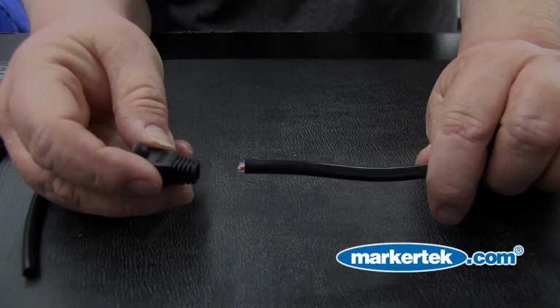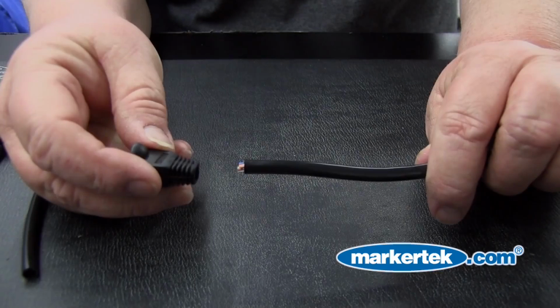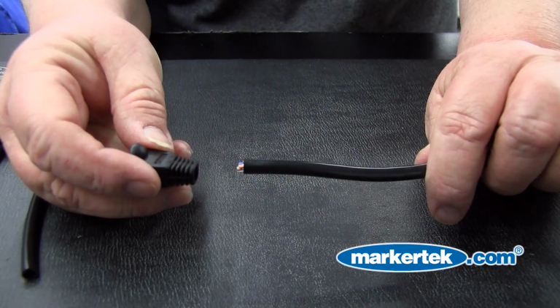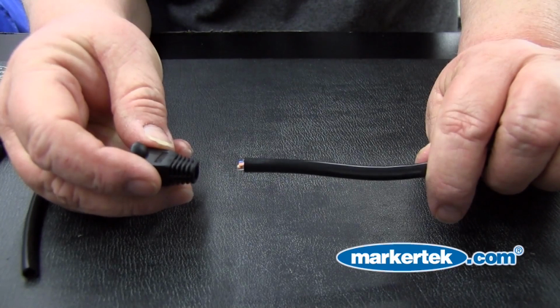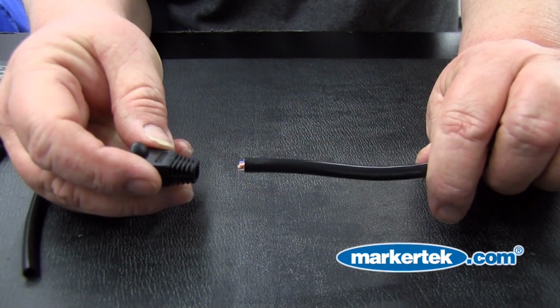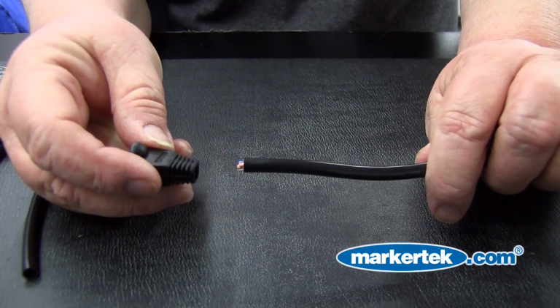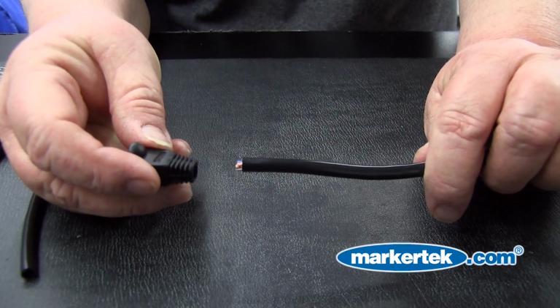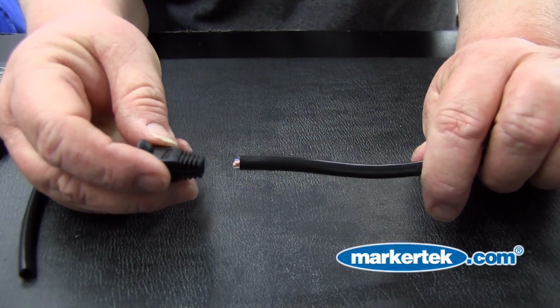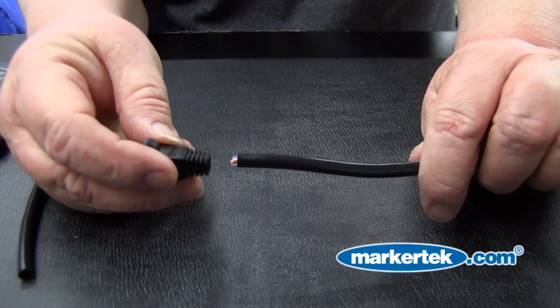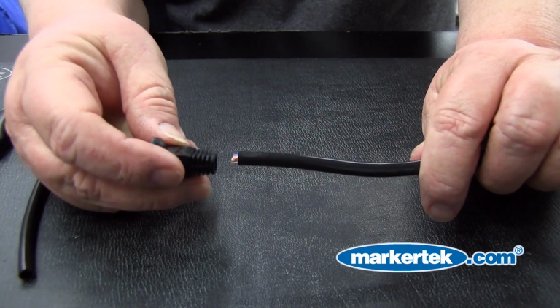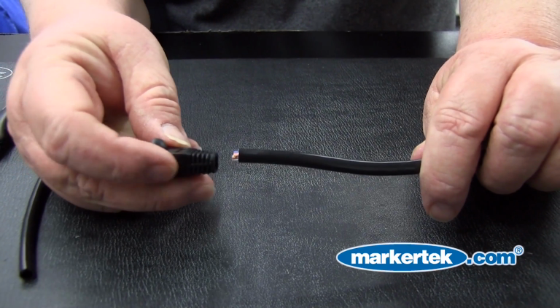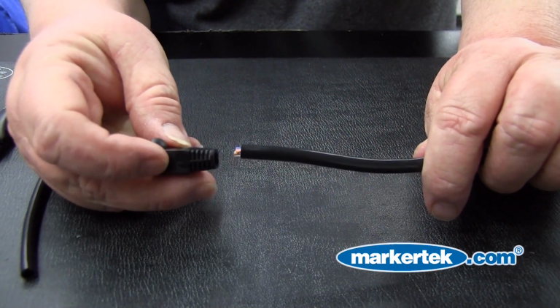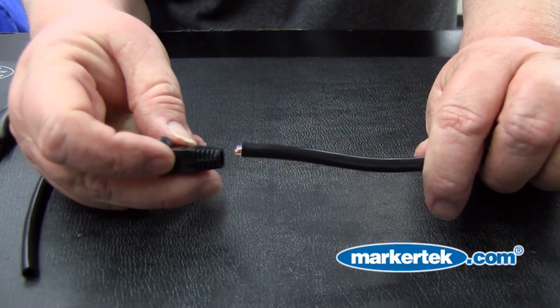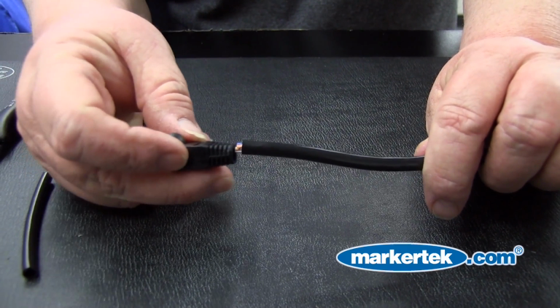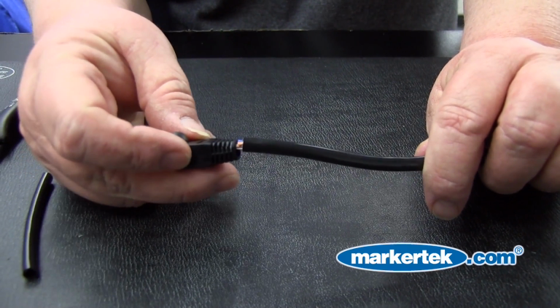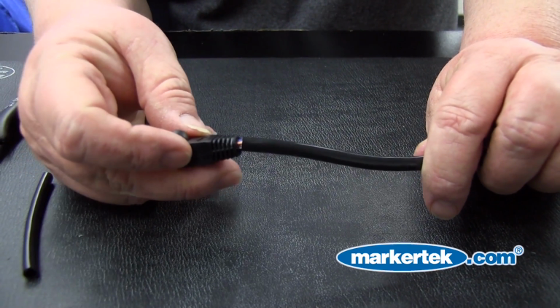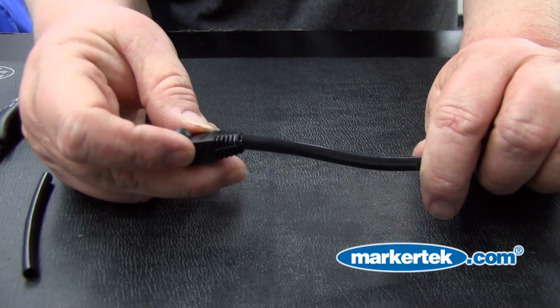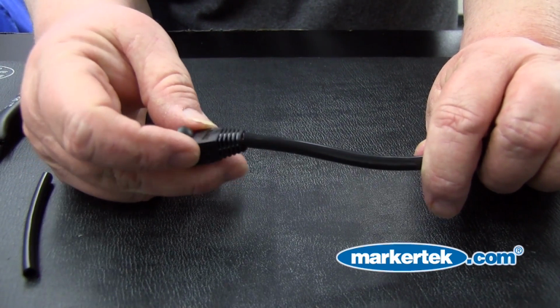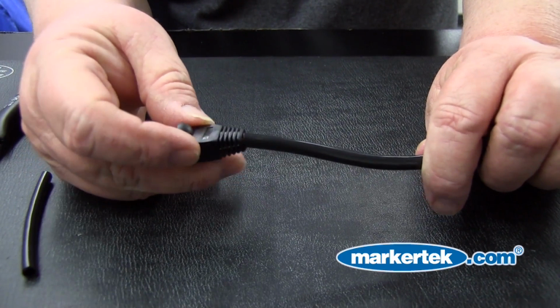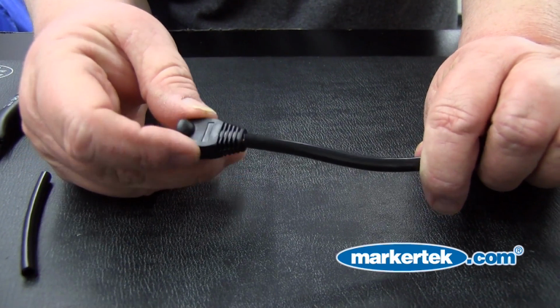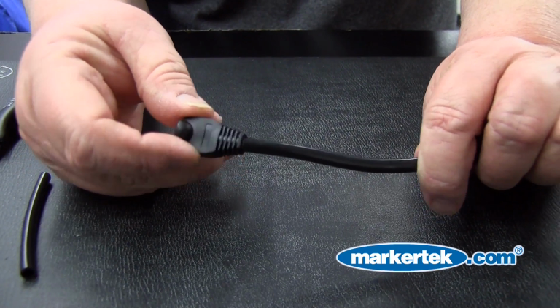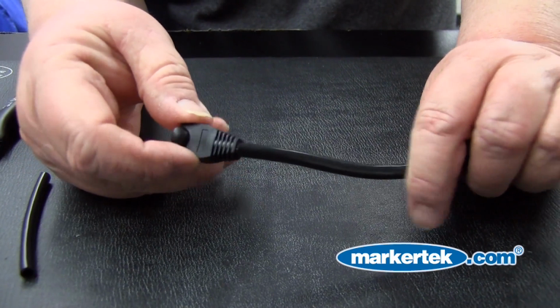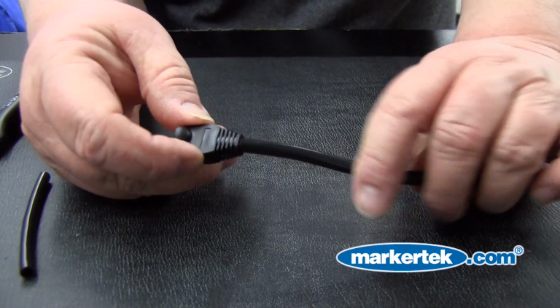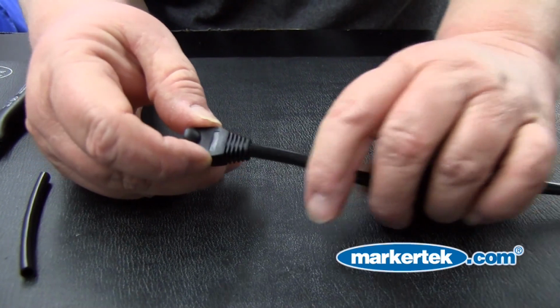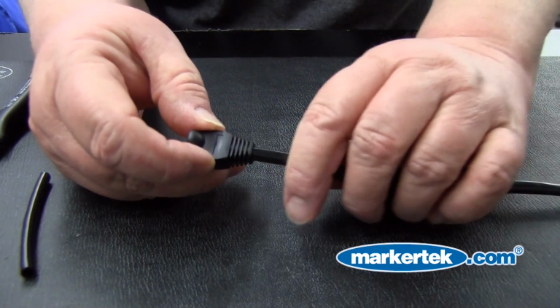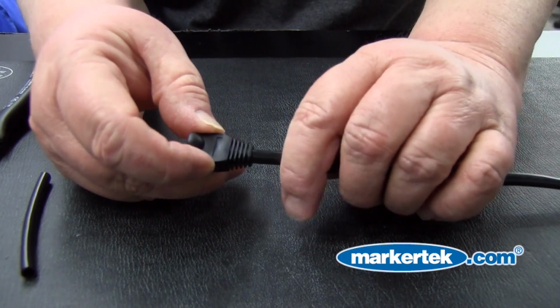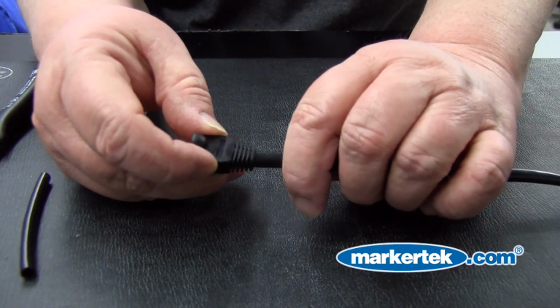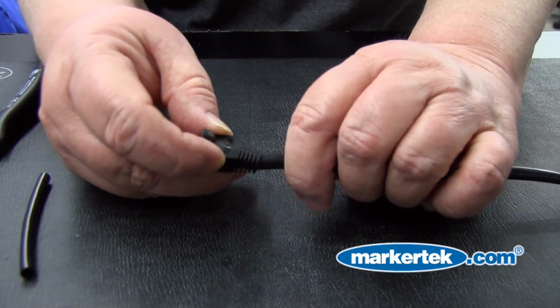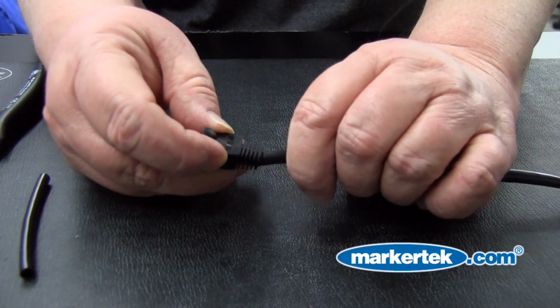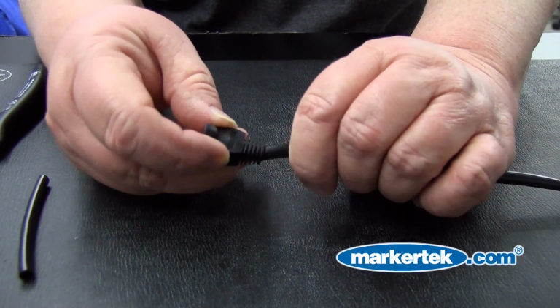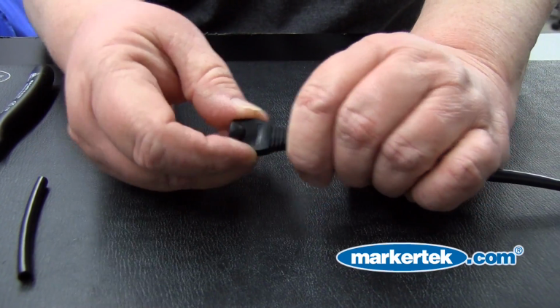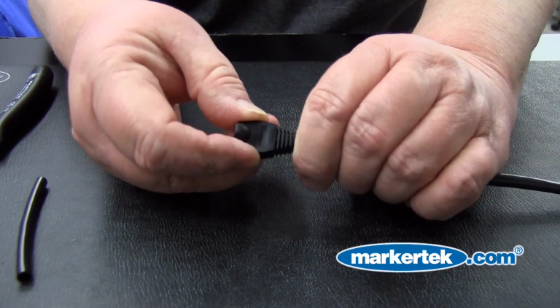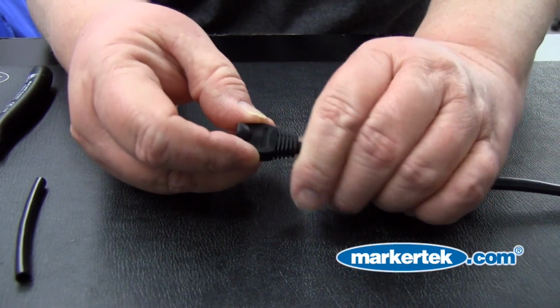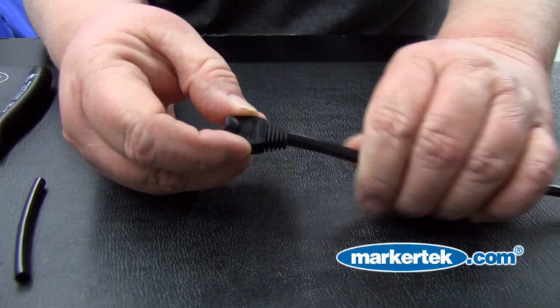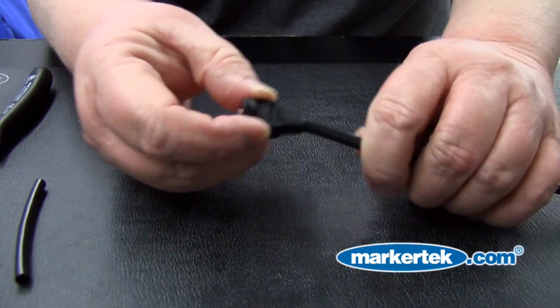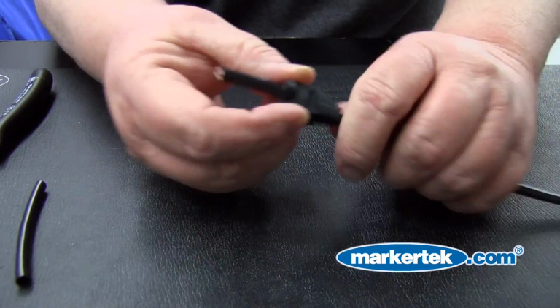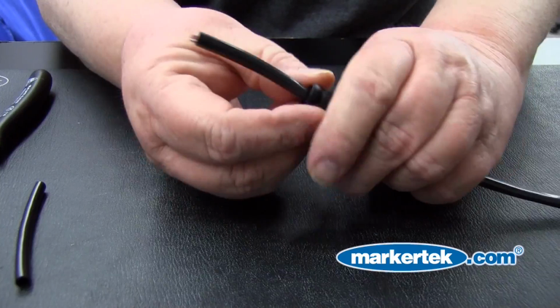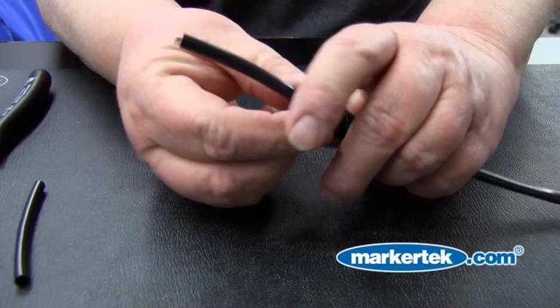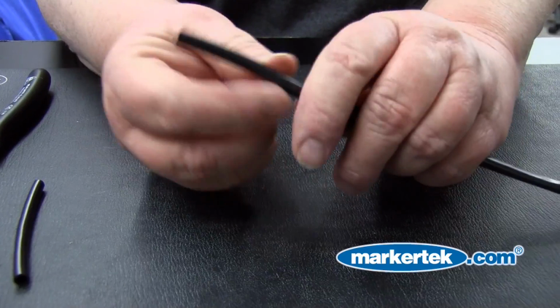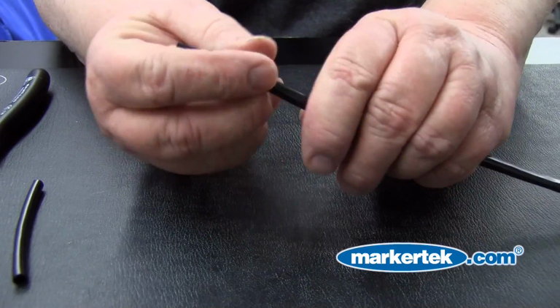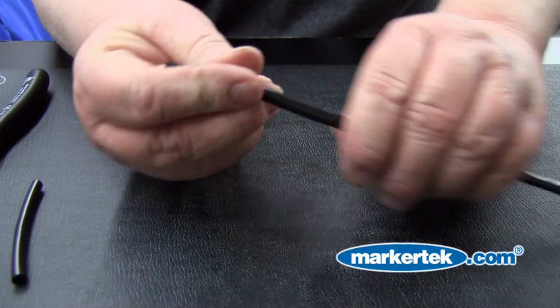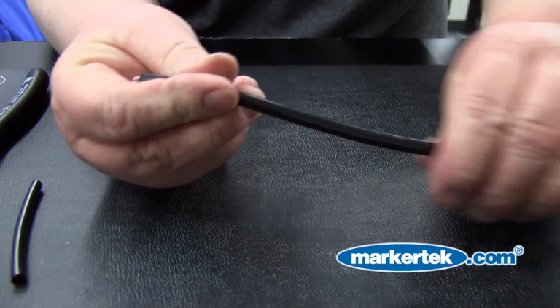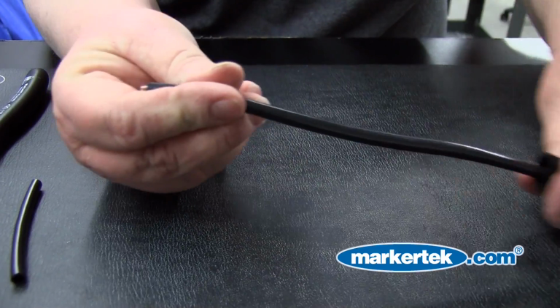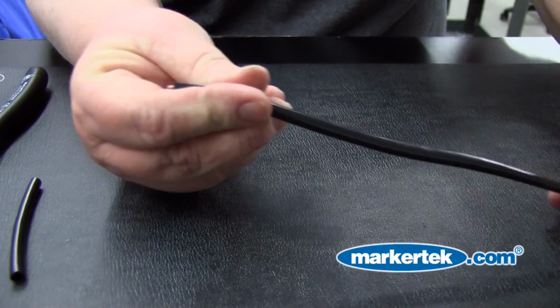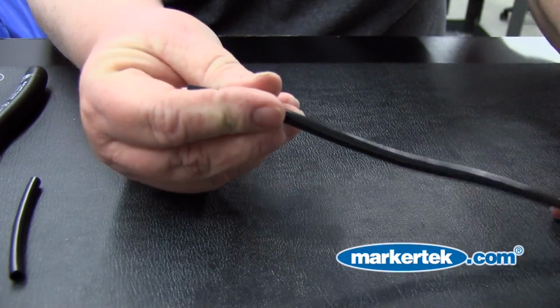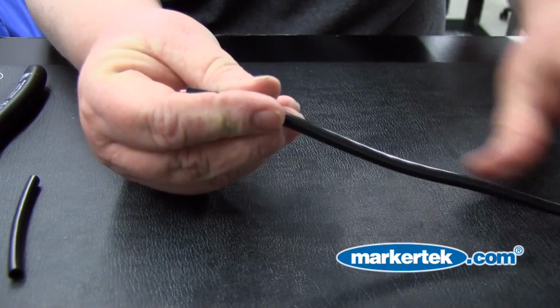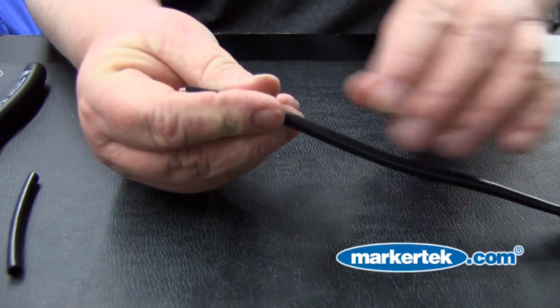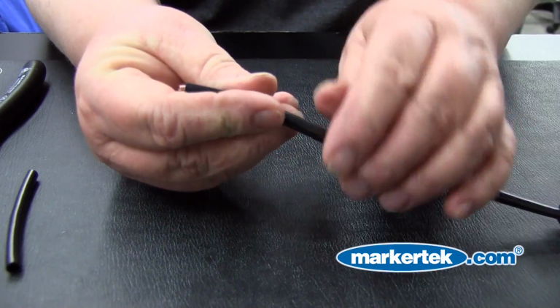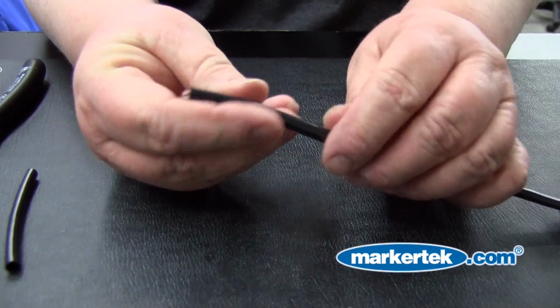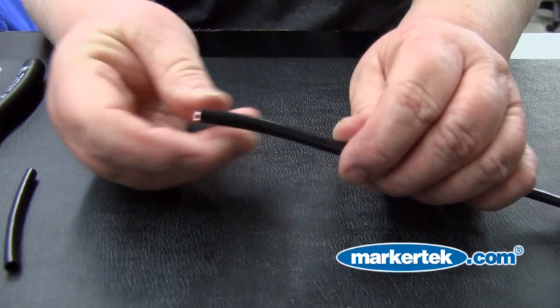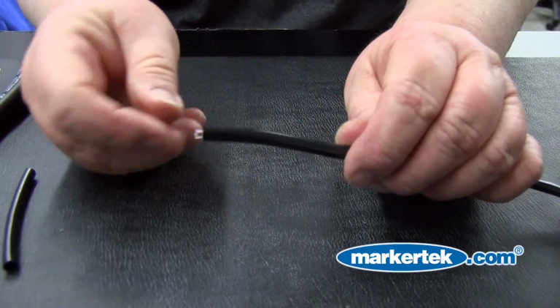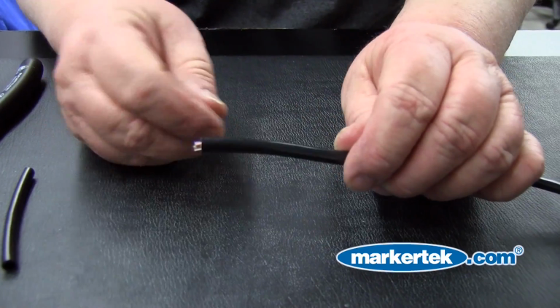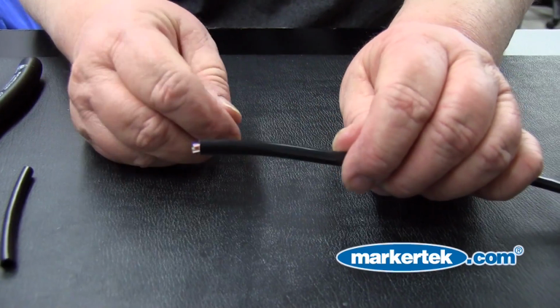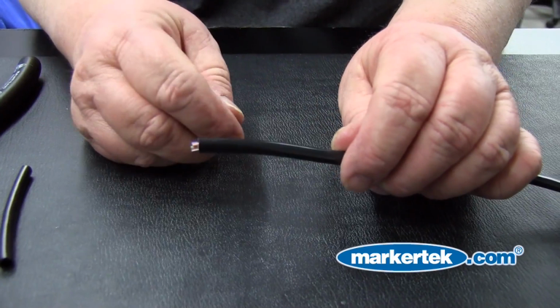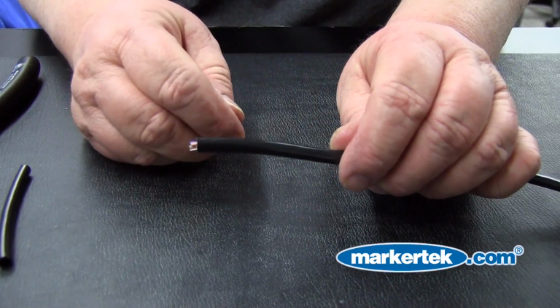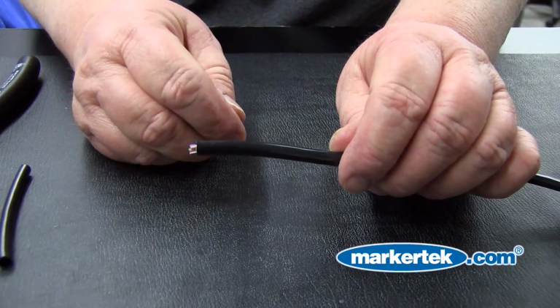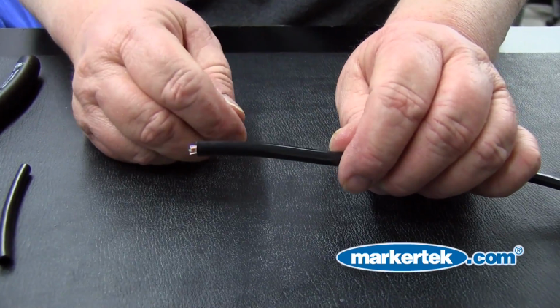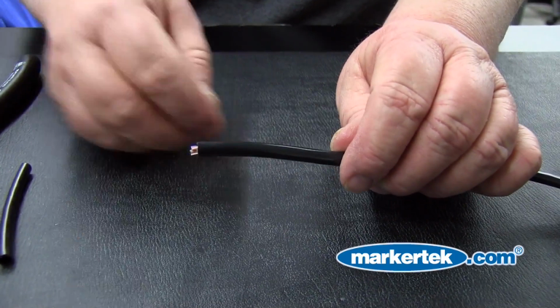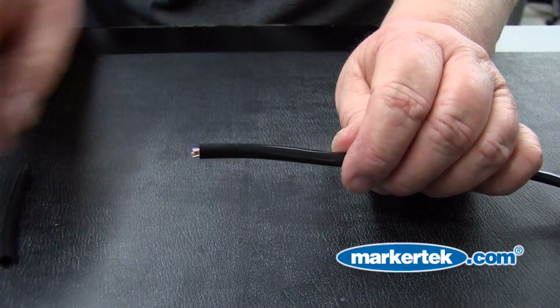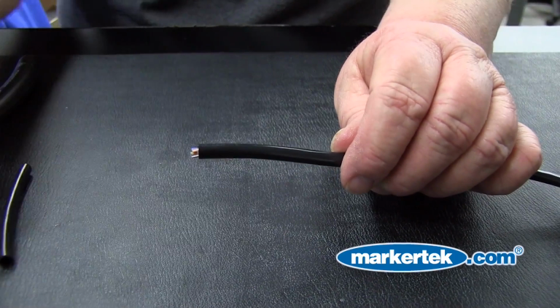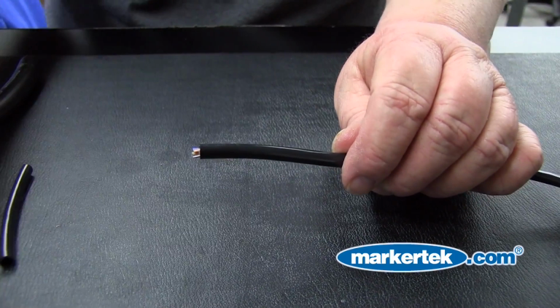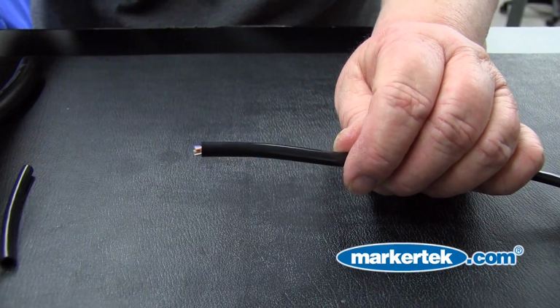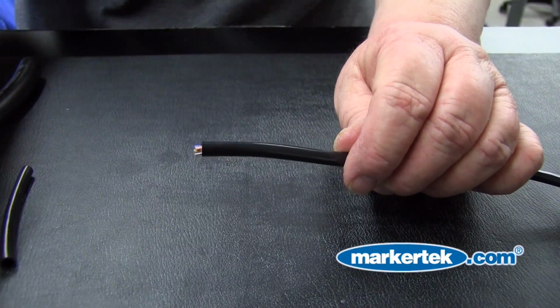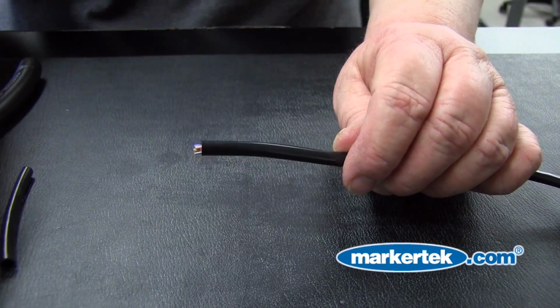Step 1: The Boot. To start, always remember to slide on the boot. You won't be able to put it on after crimping the cable.